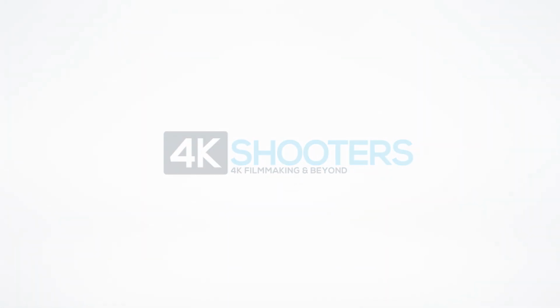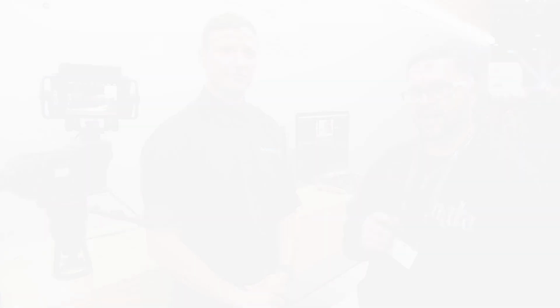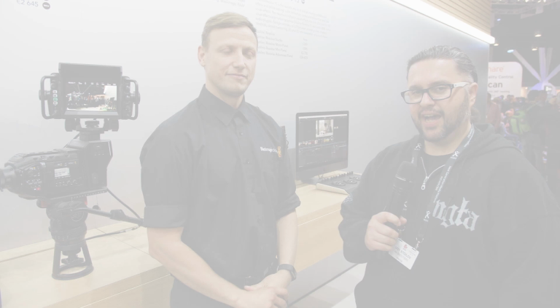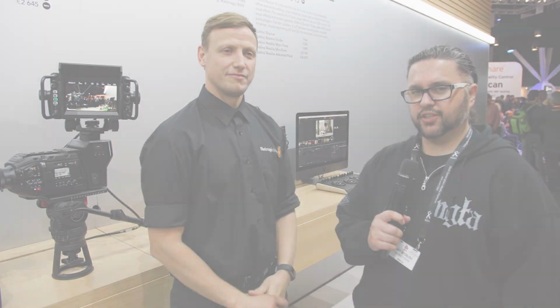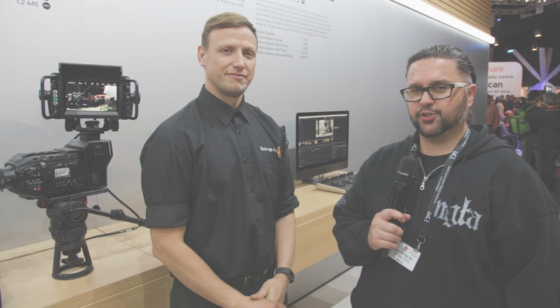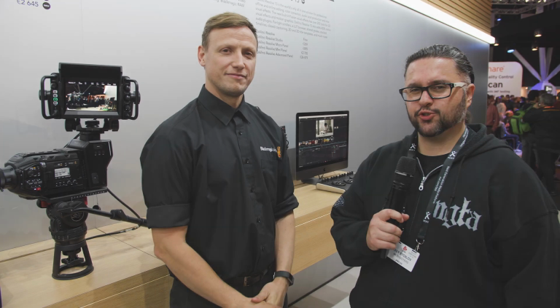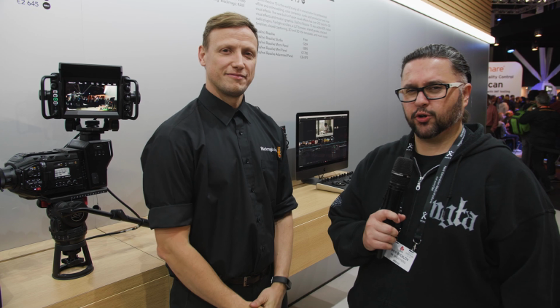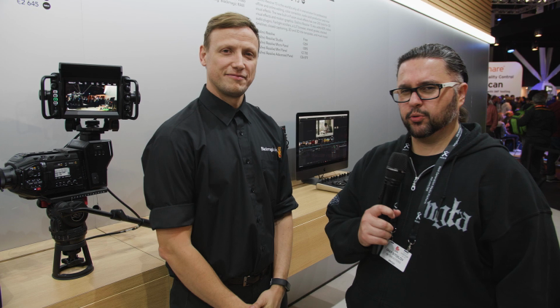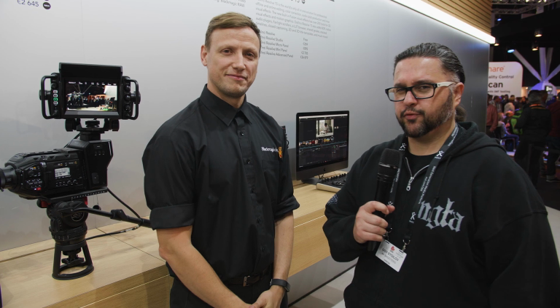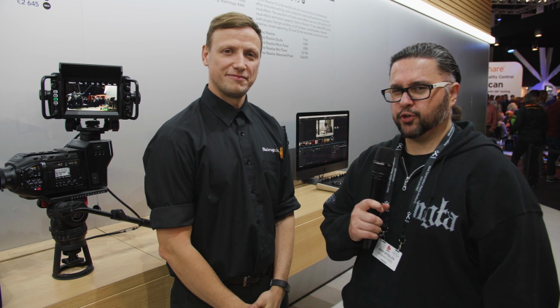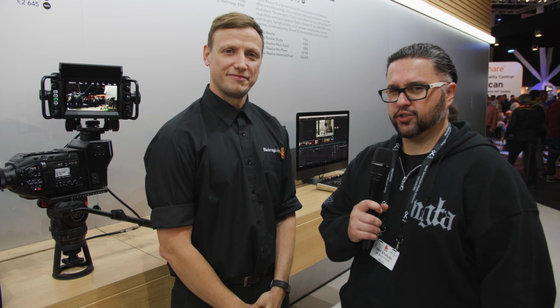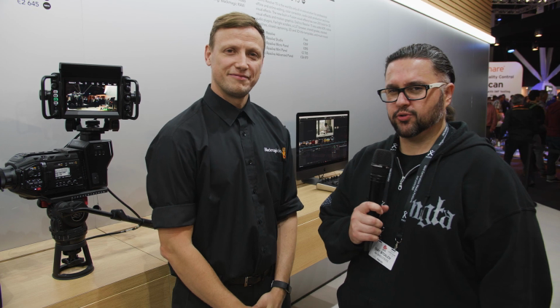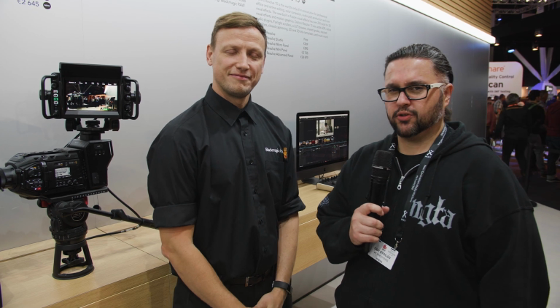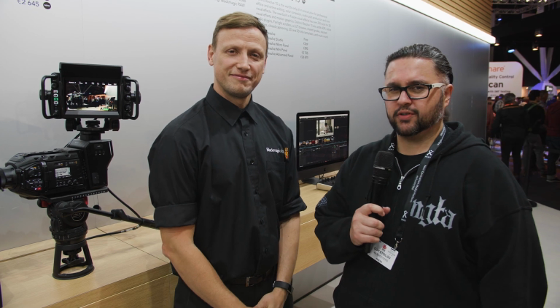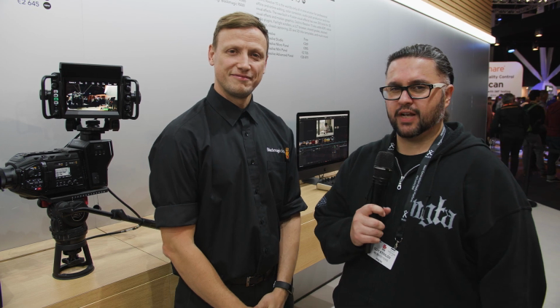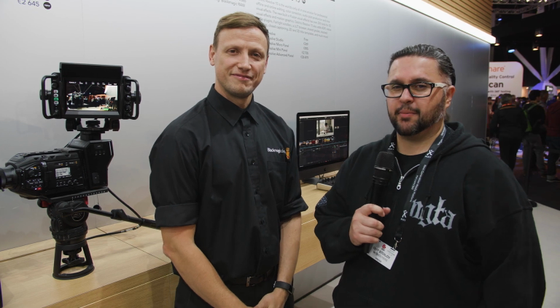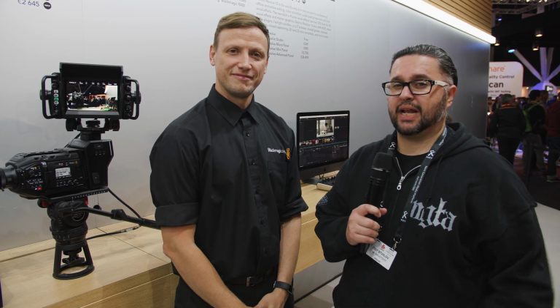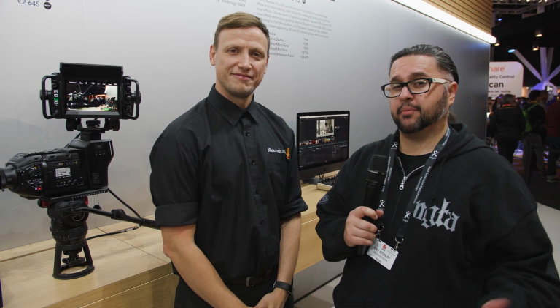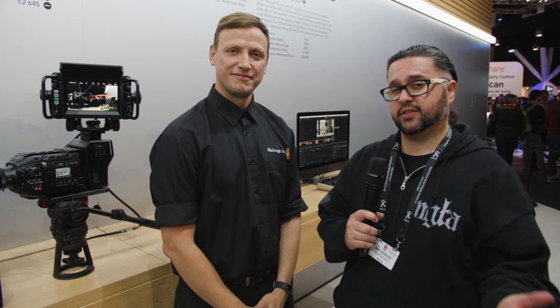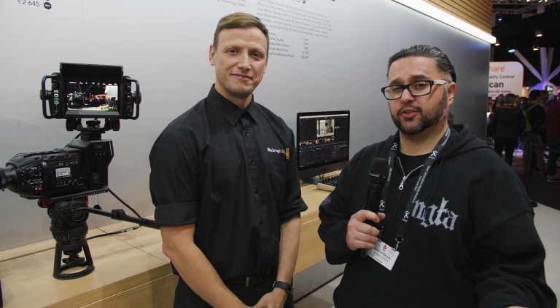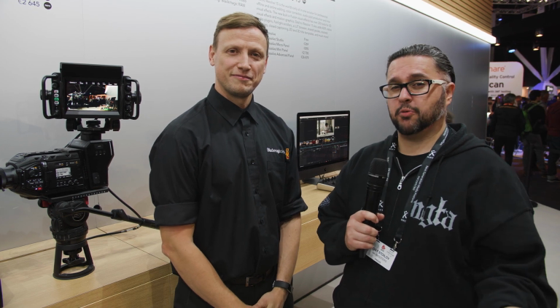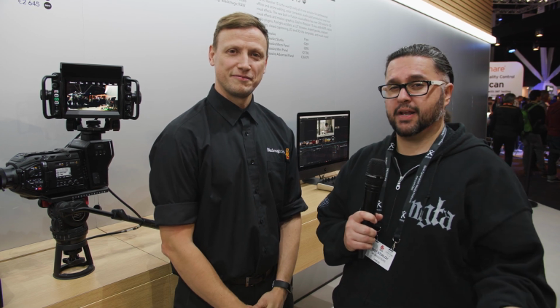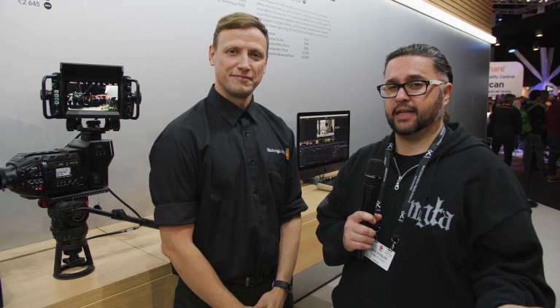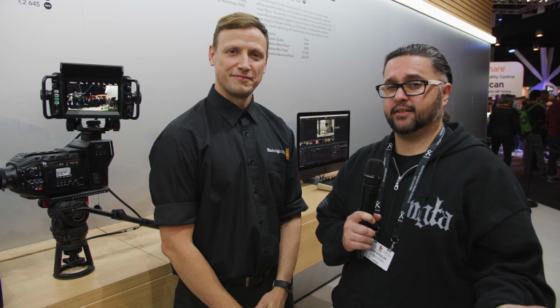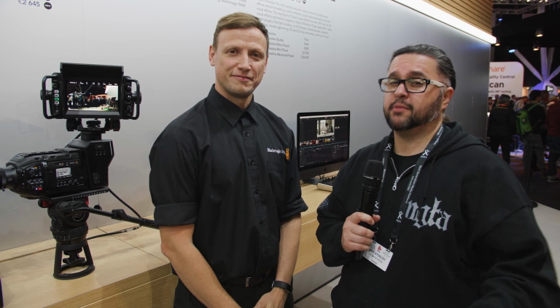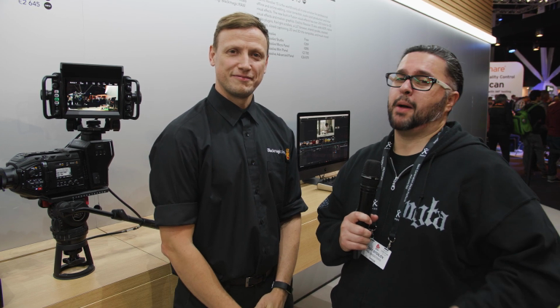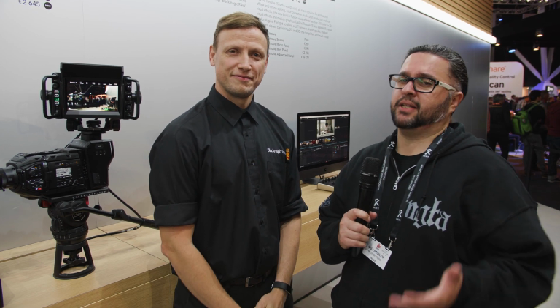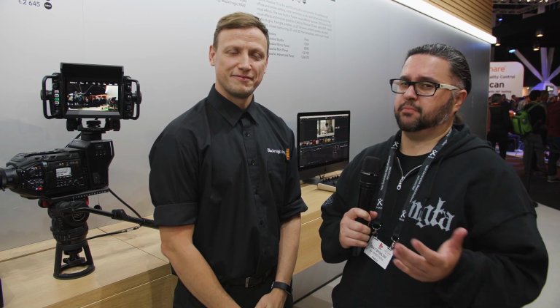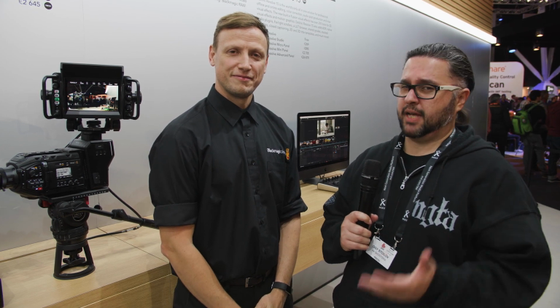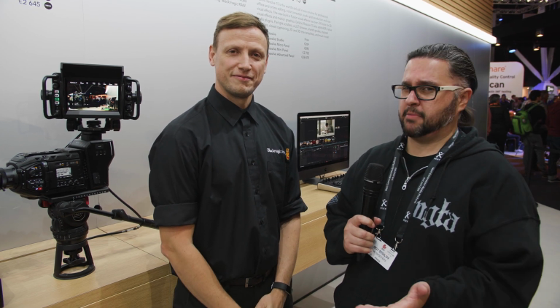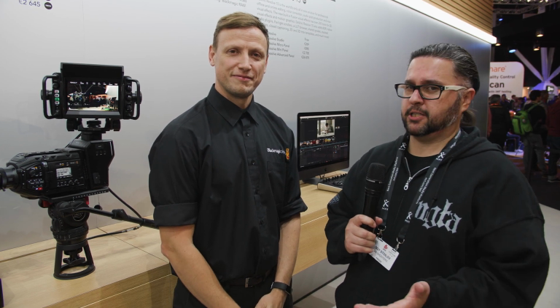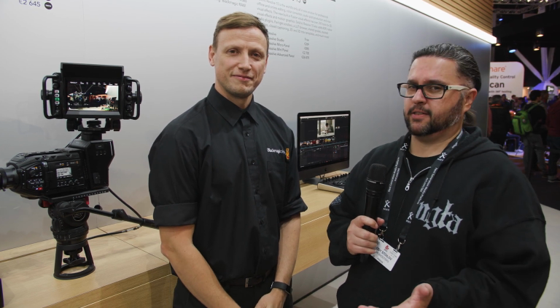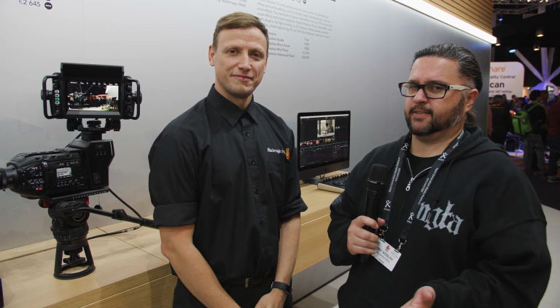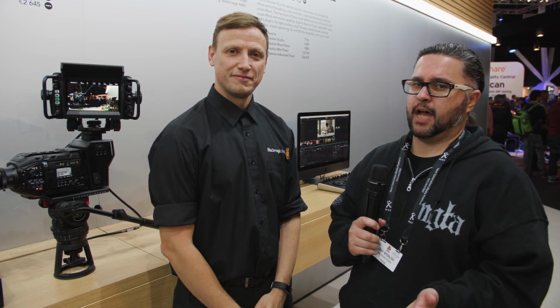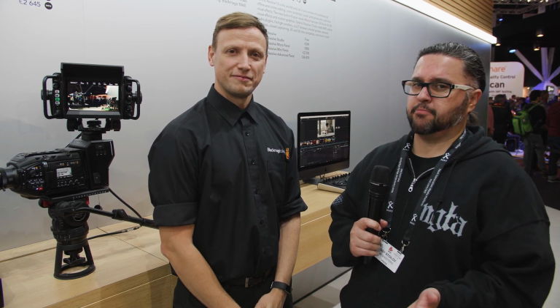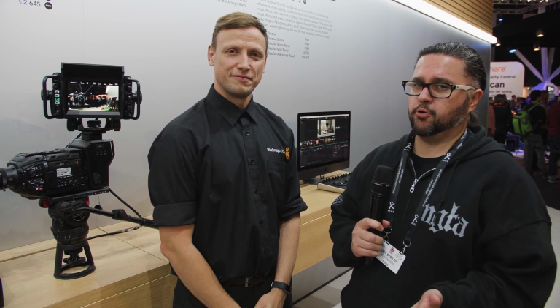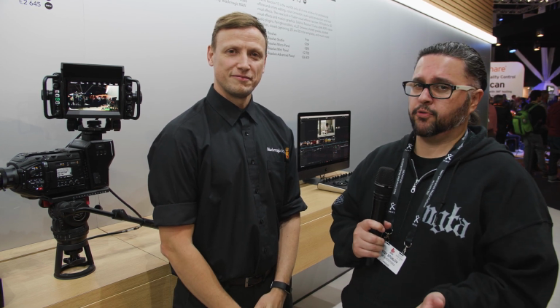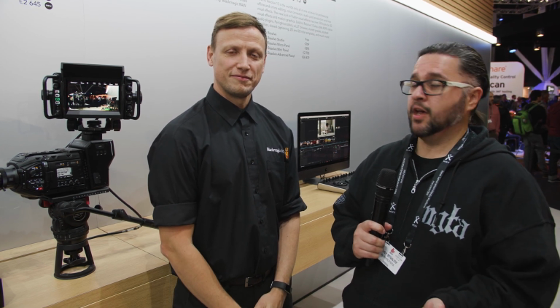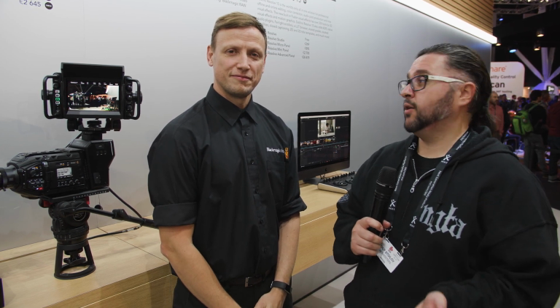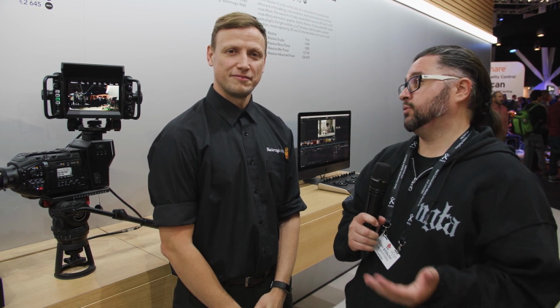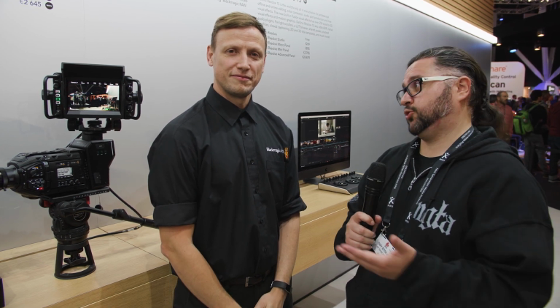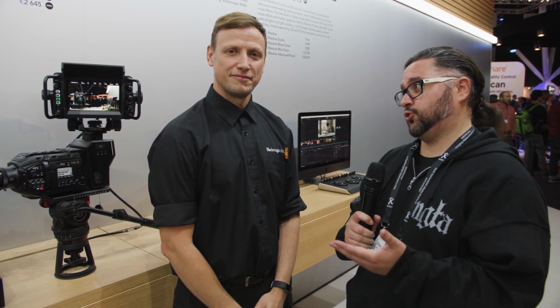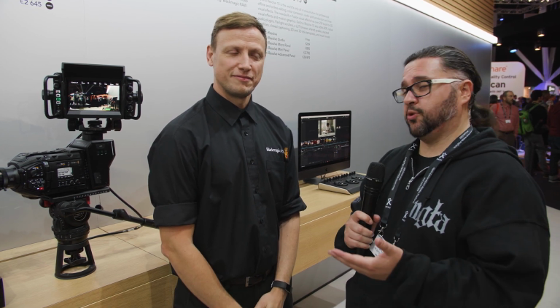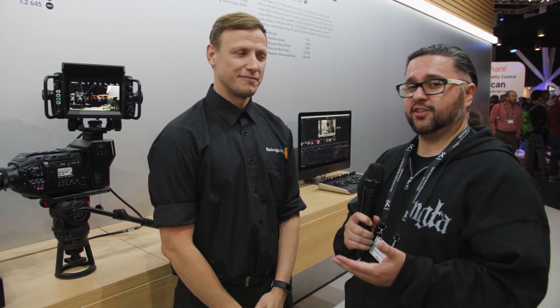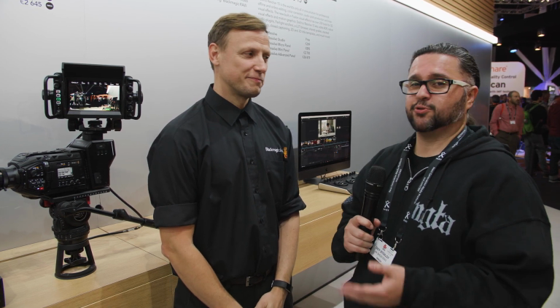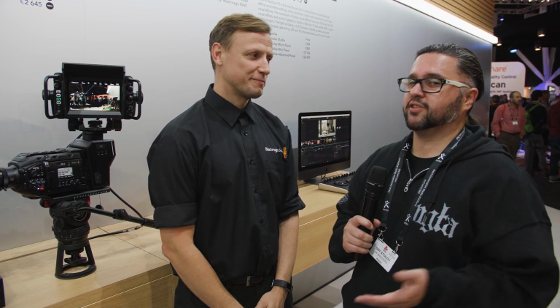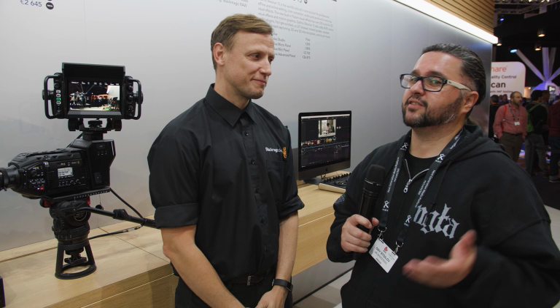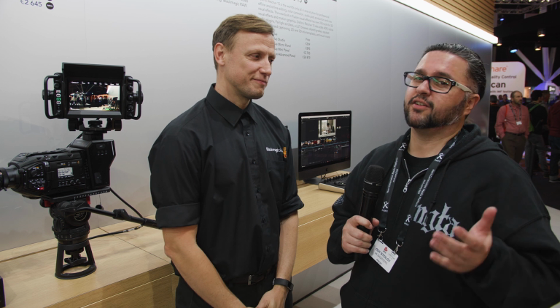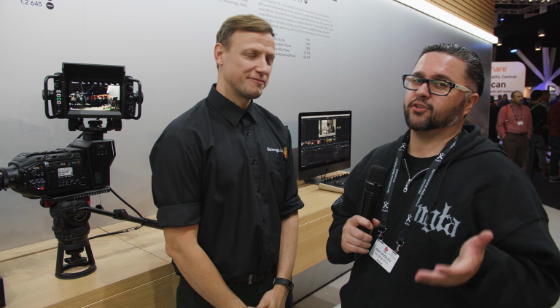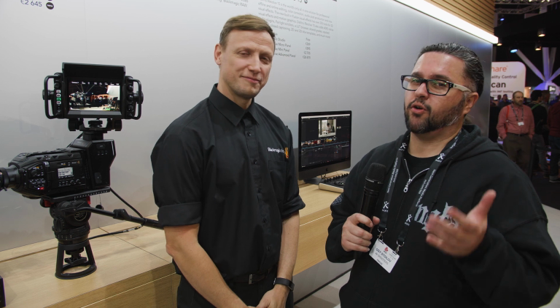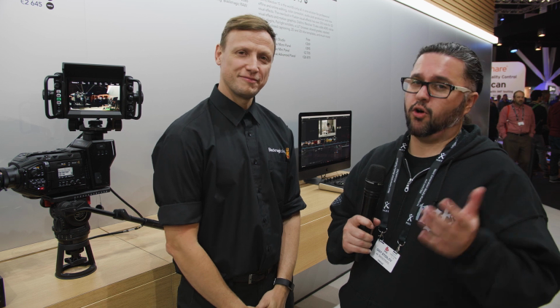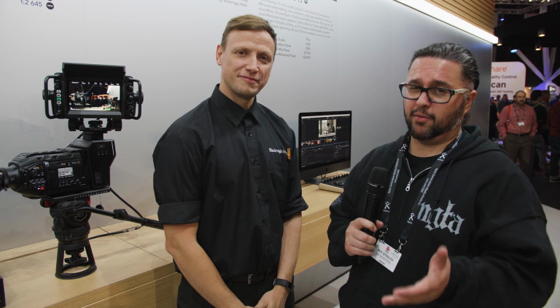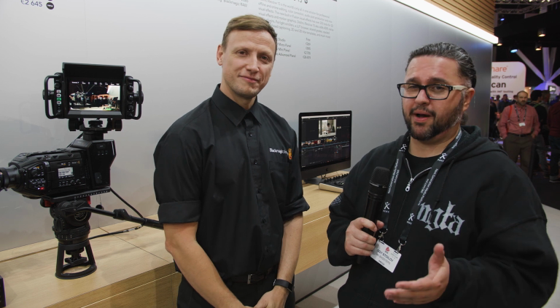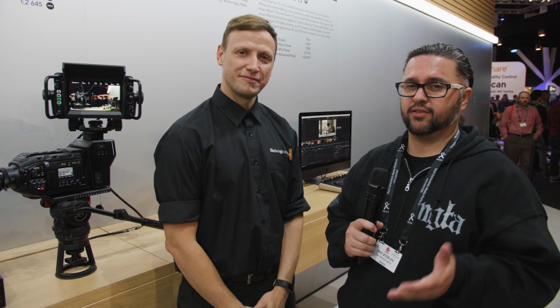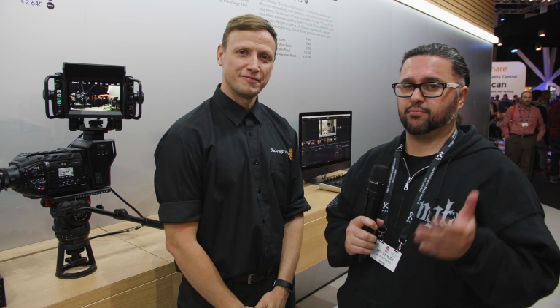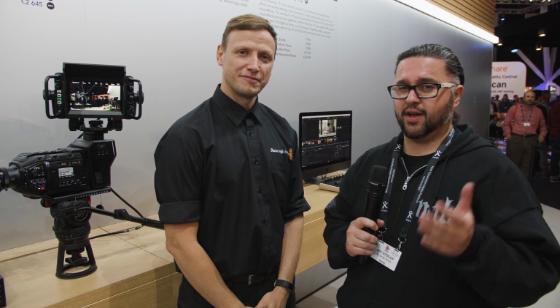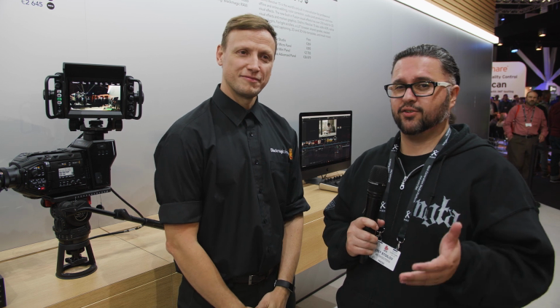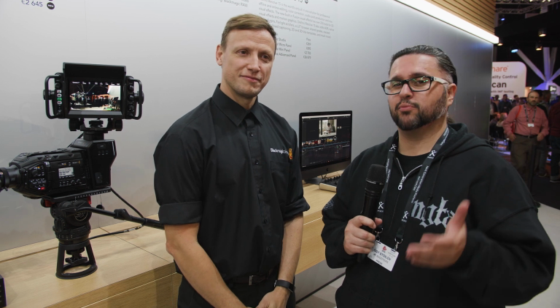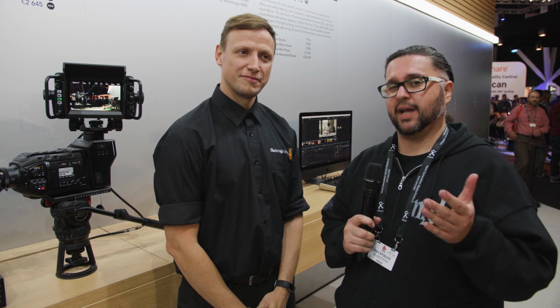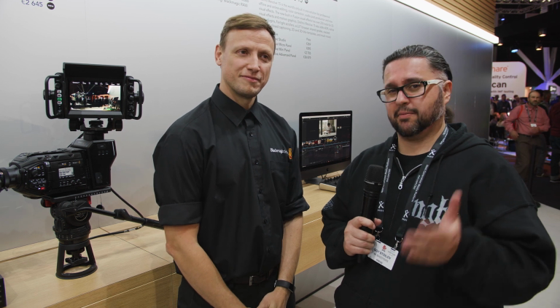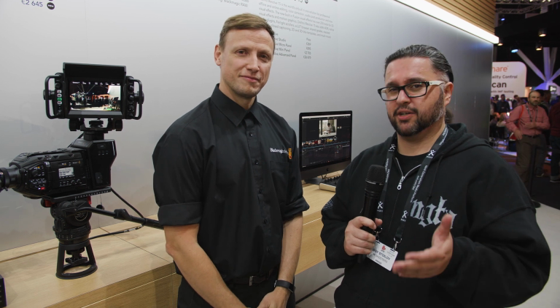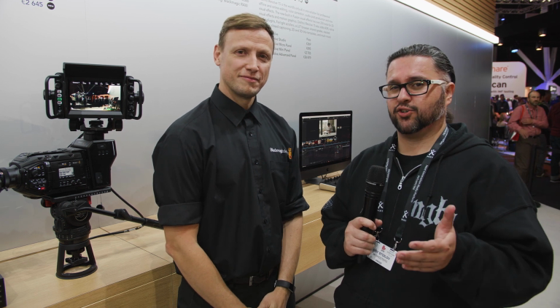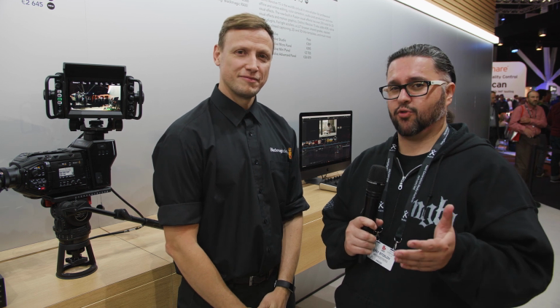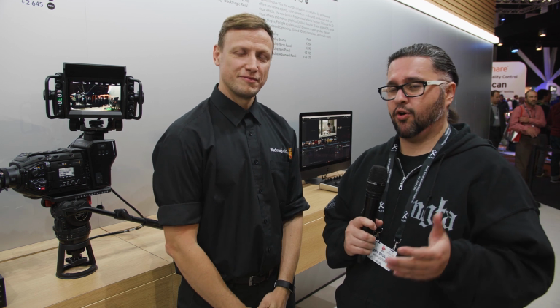Hi, this is Augie with 4K Shooters and I'm at IBC 2018. I'm at the Blackmagic Design booth with Stuart who's going to tell you all about their brand new Blackmagic RAW.